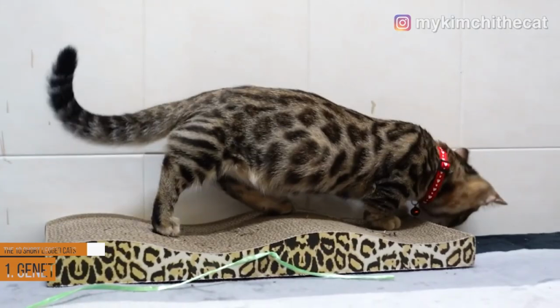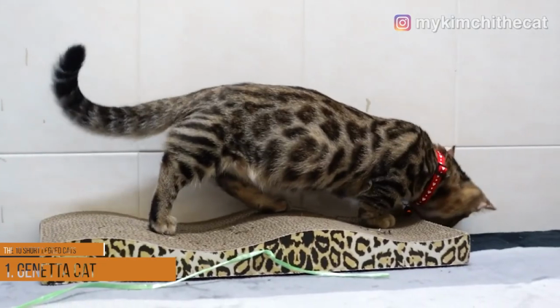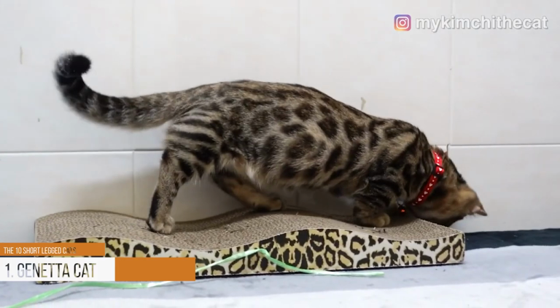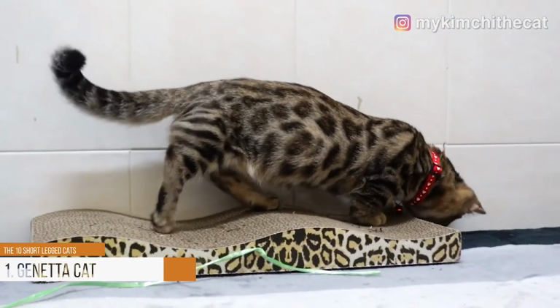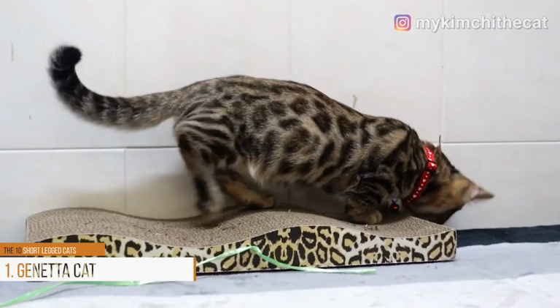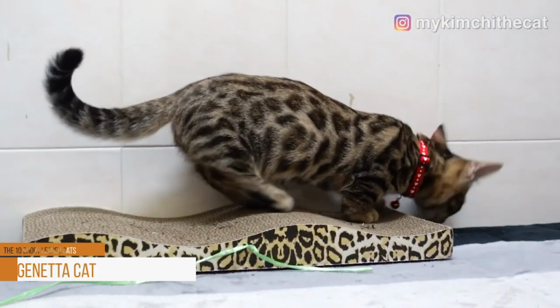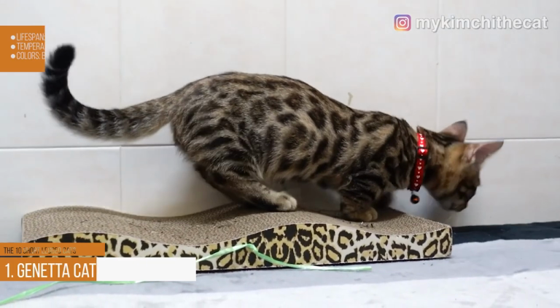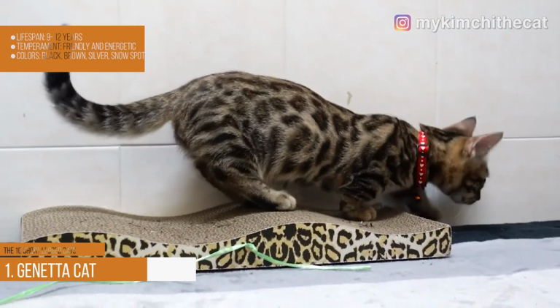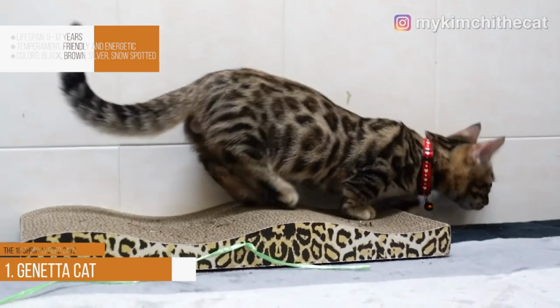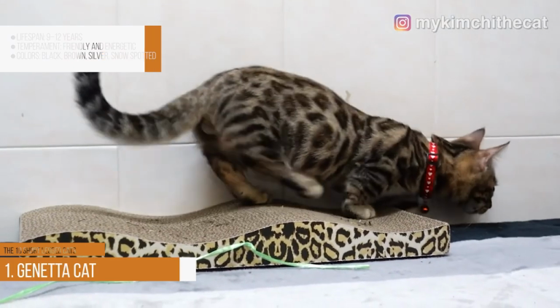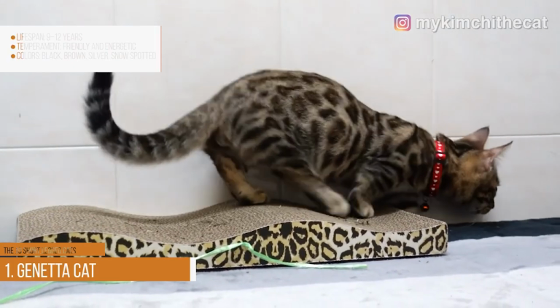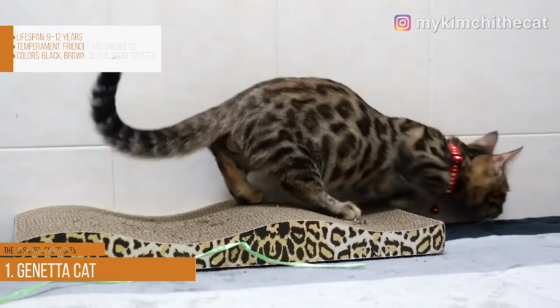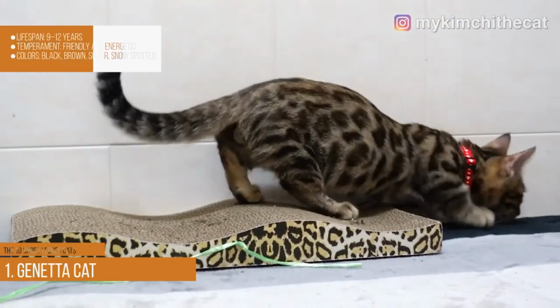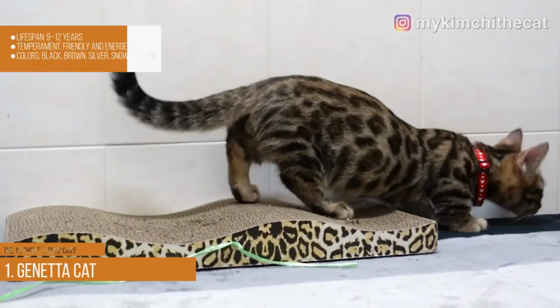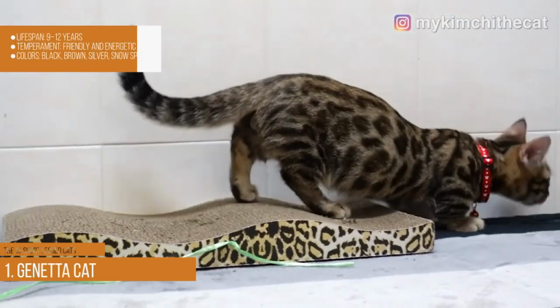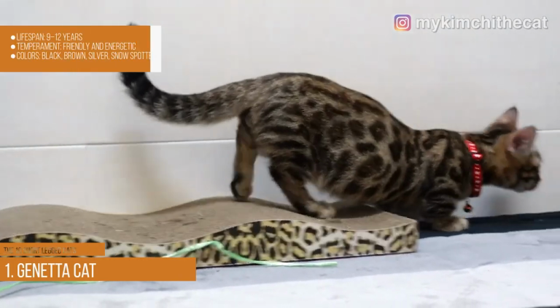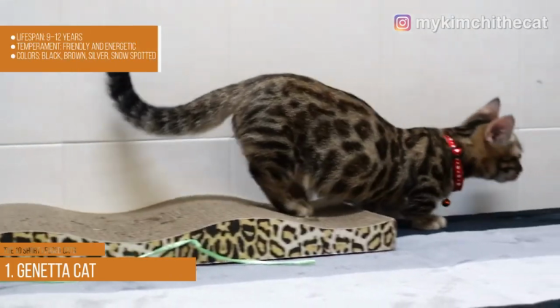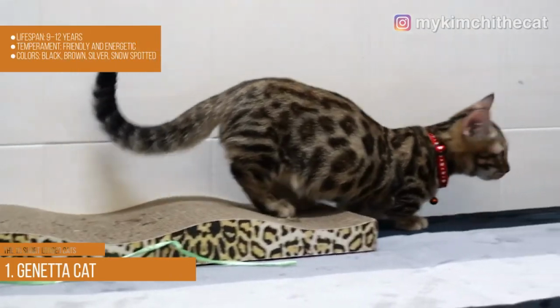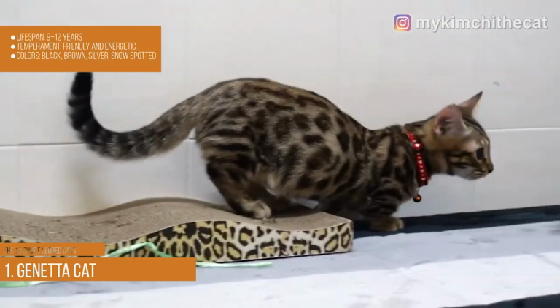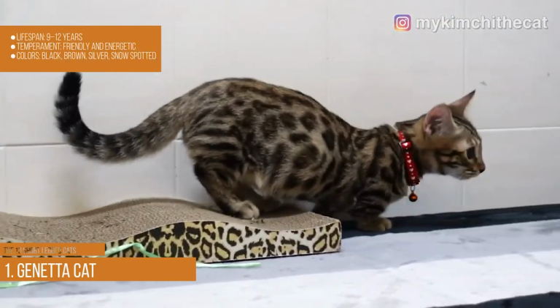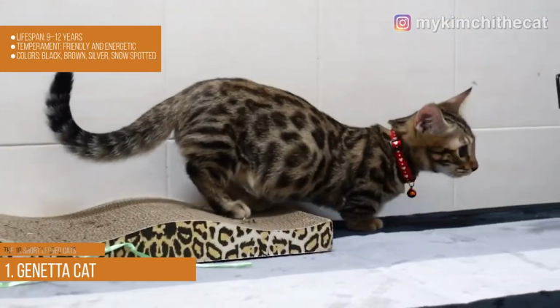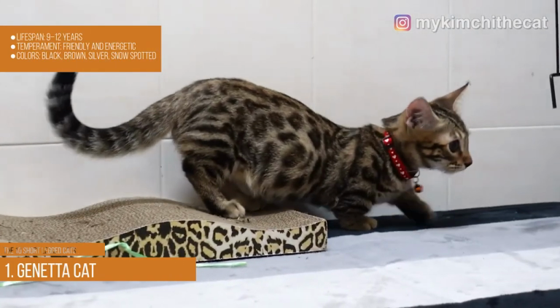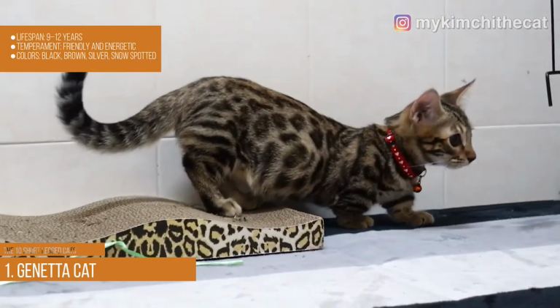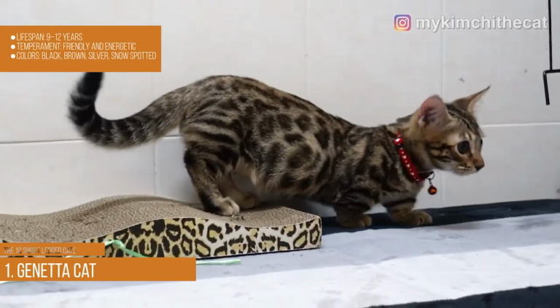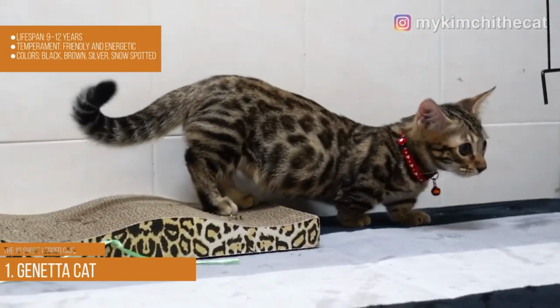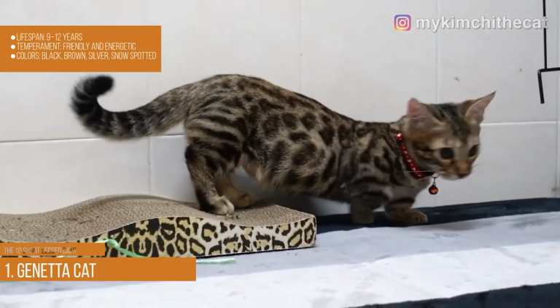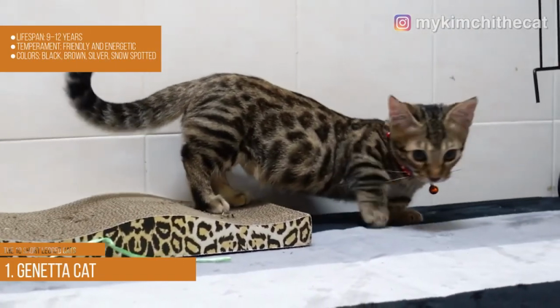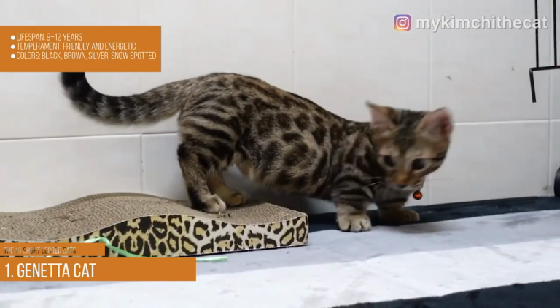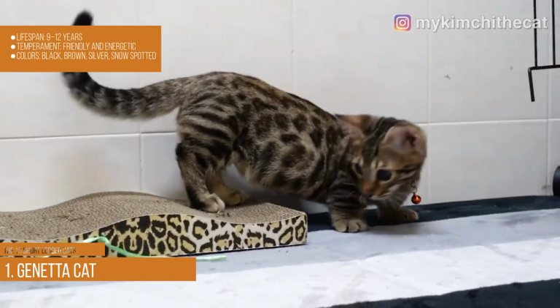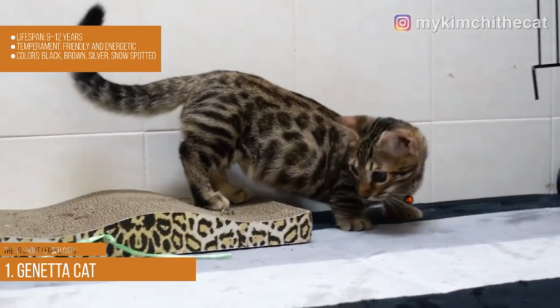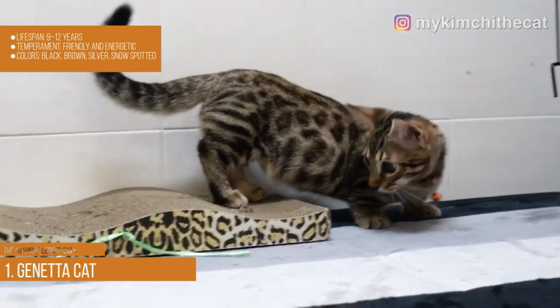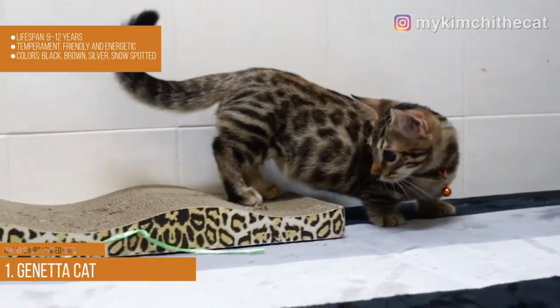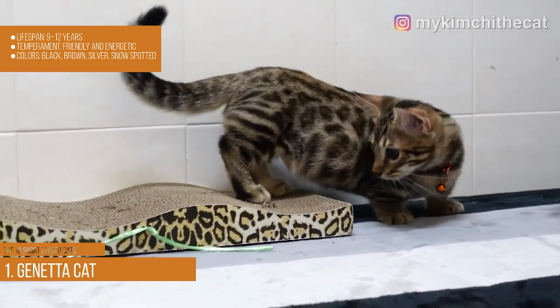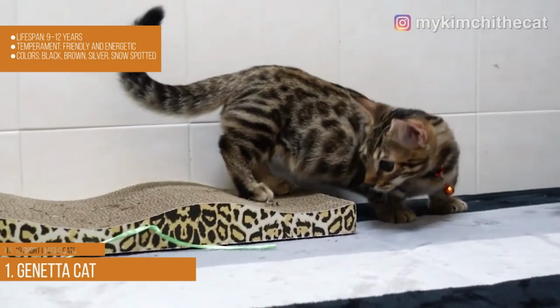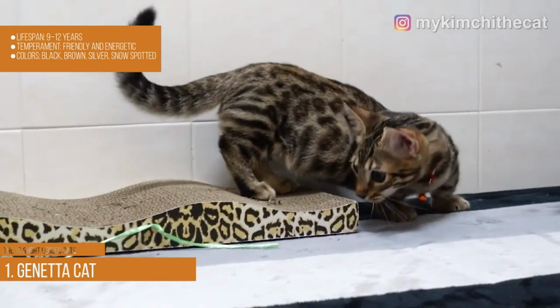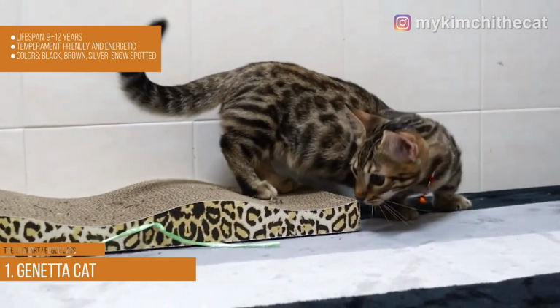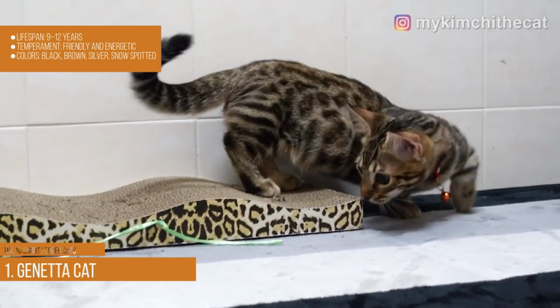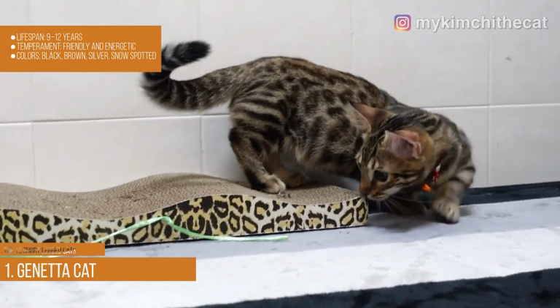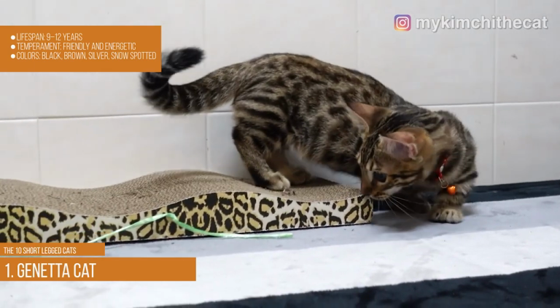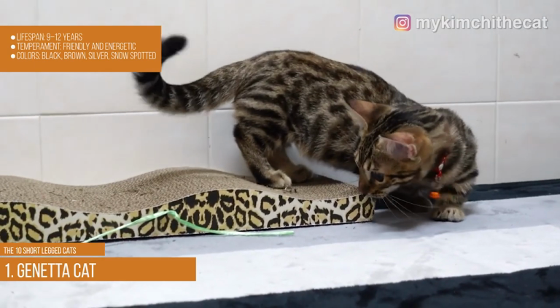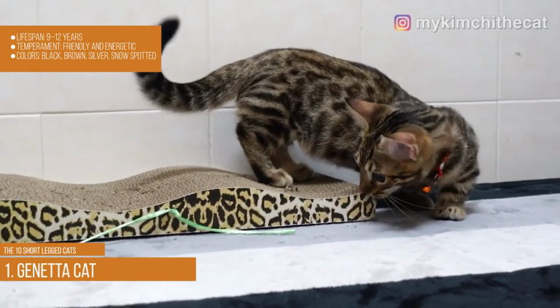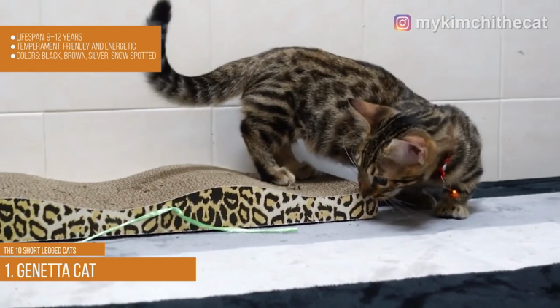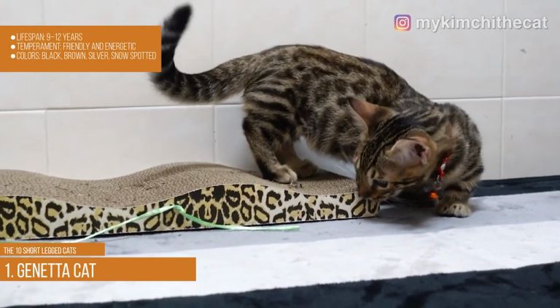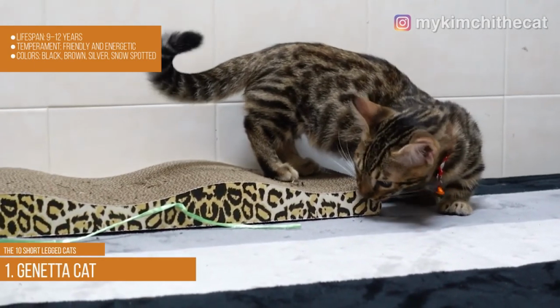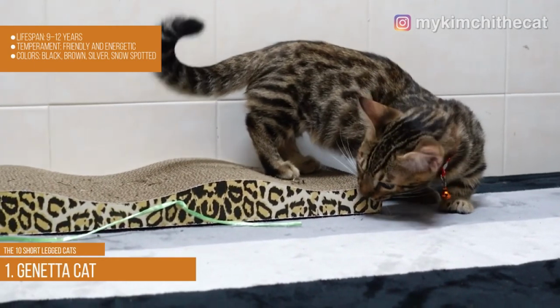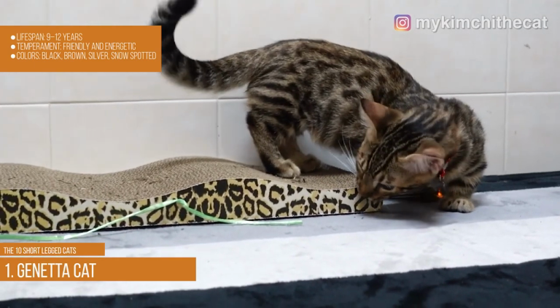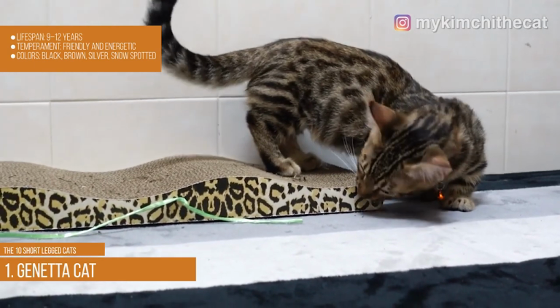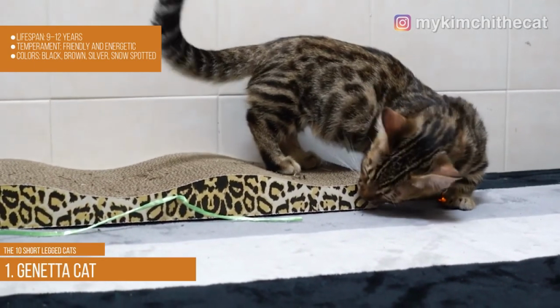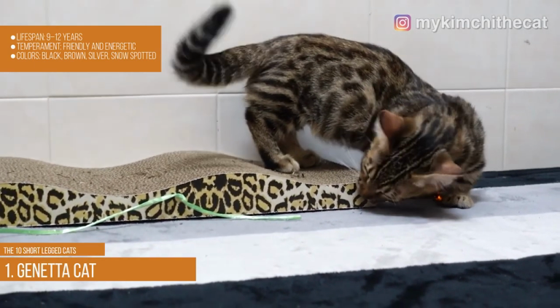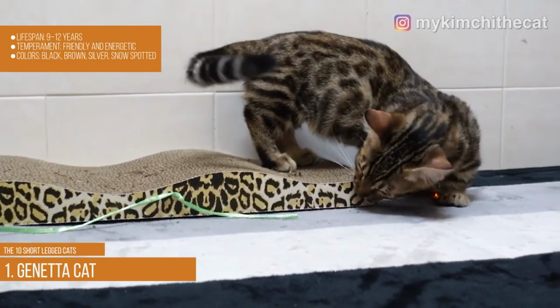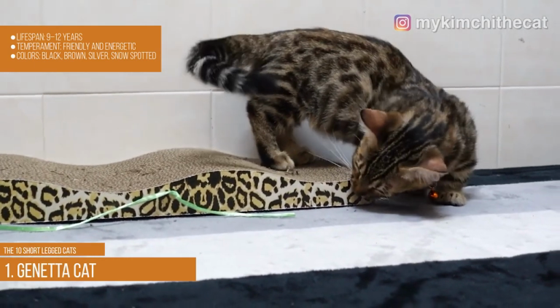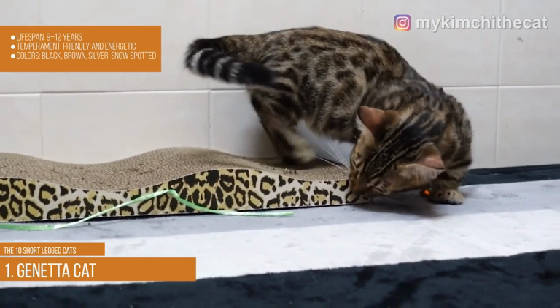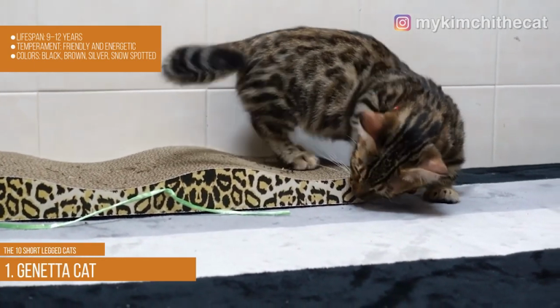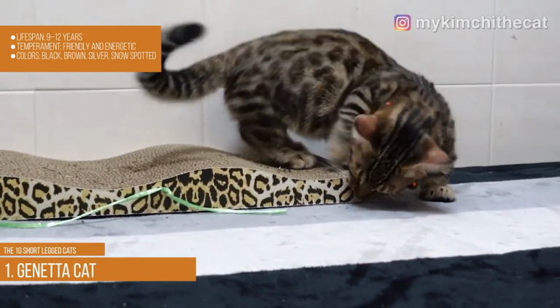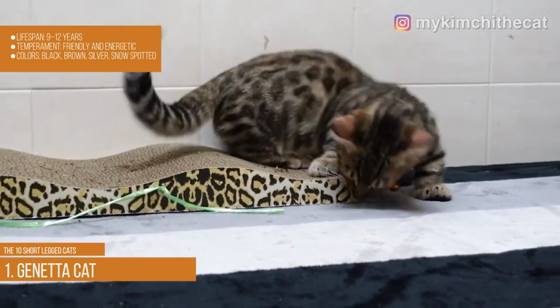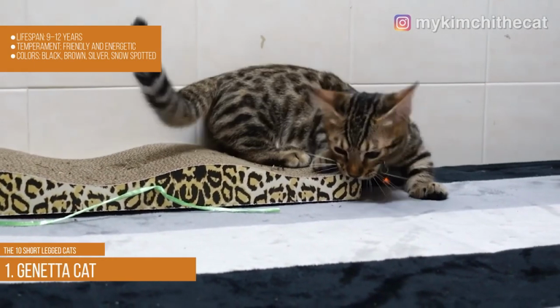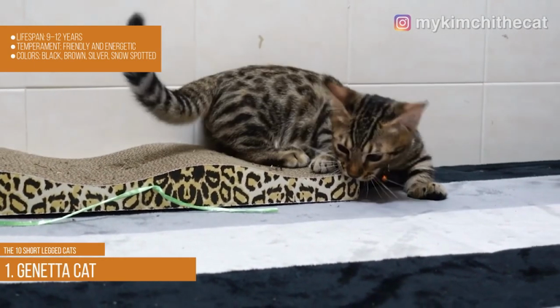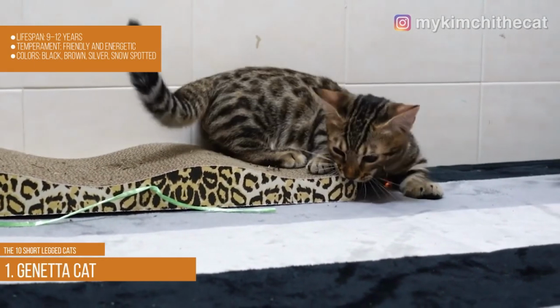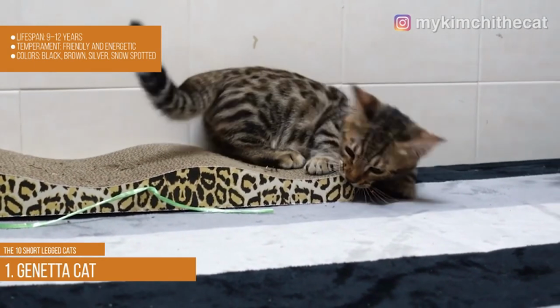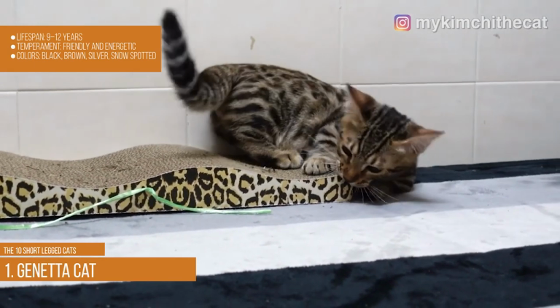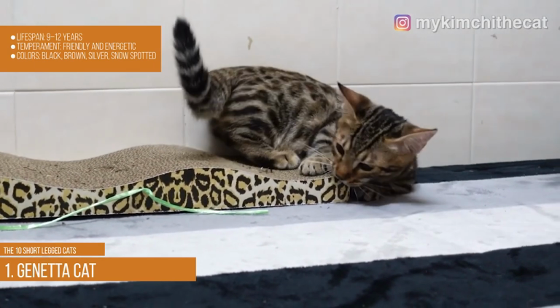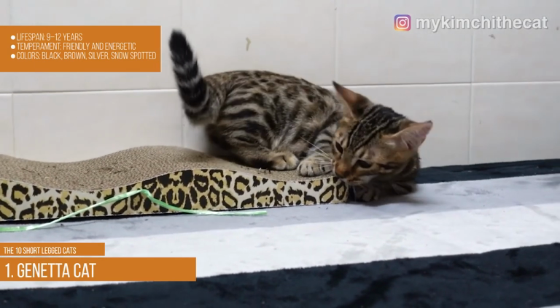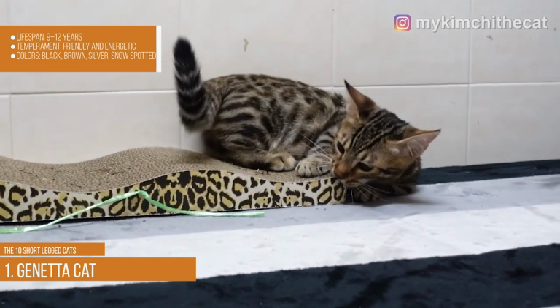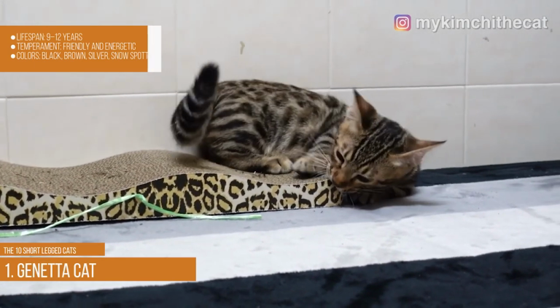Geneta. Lifespan: 9–12 years. Temperament: friendly and energetic. Colors: black, brown, silver, and snow spotted.